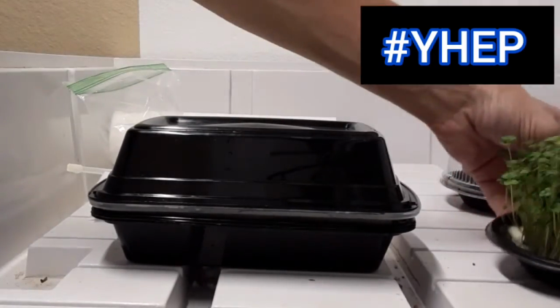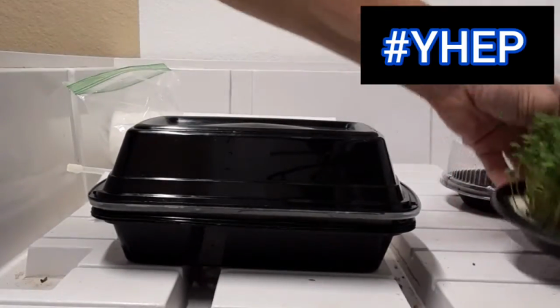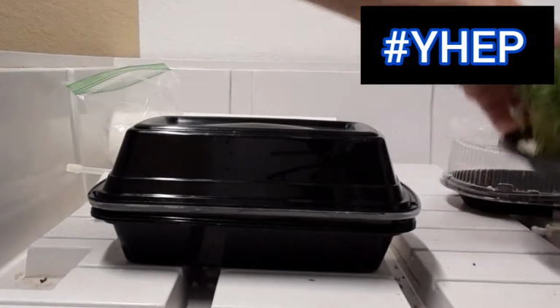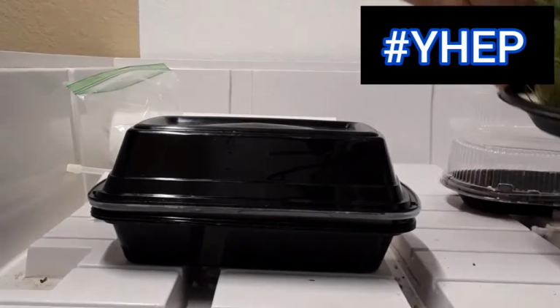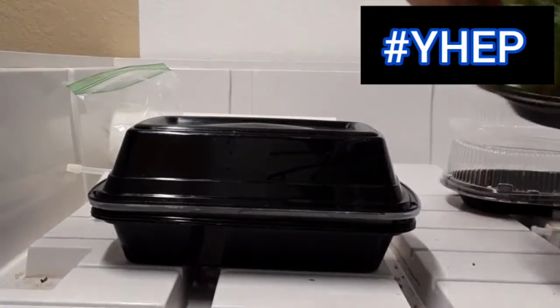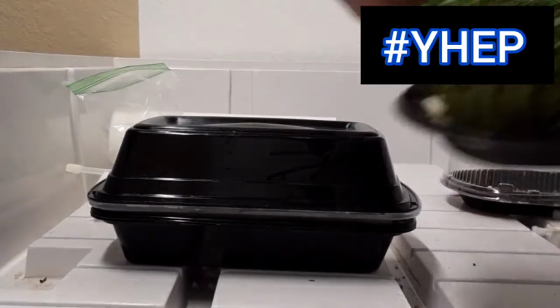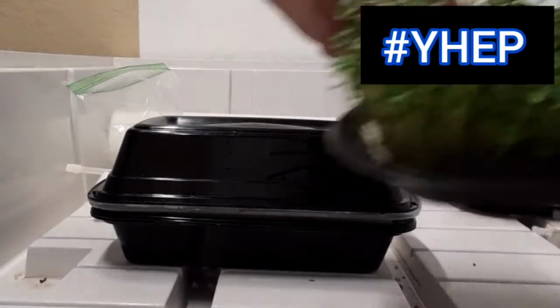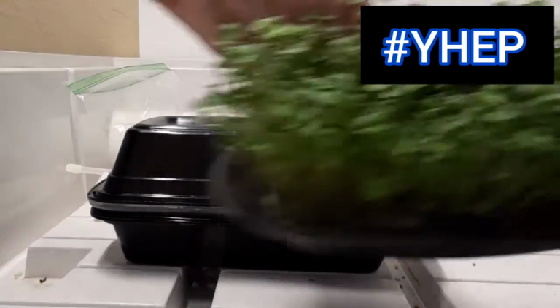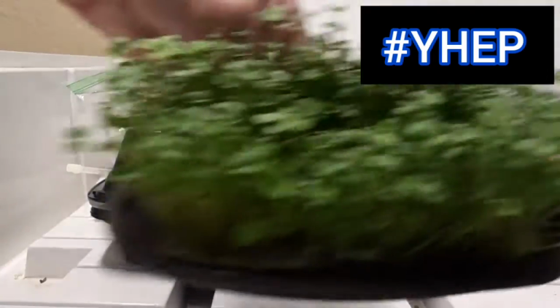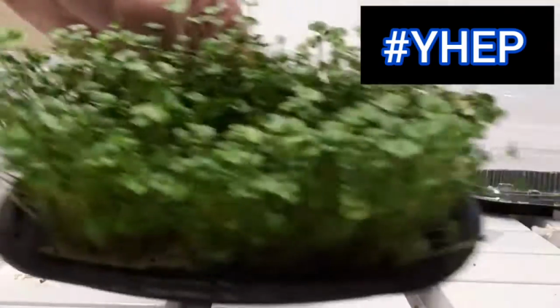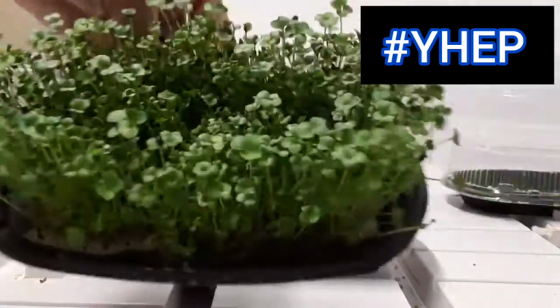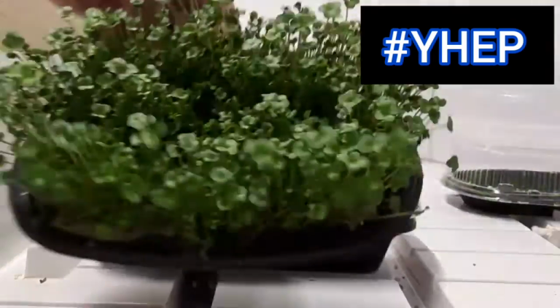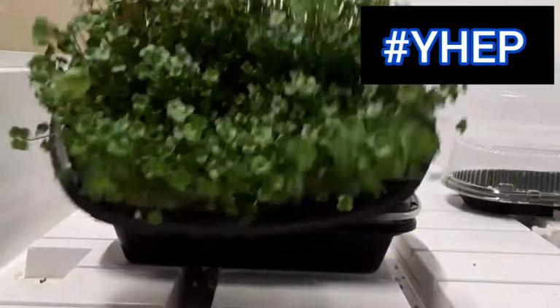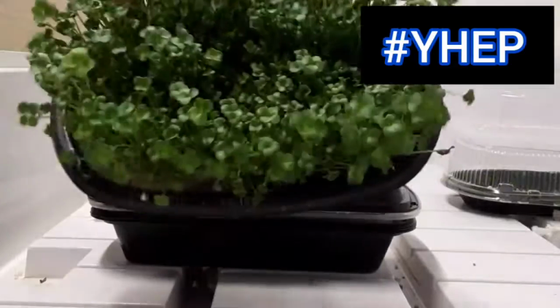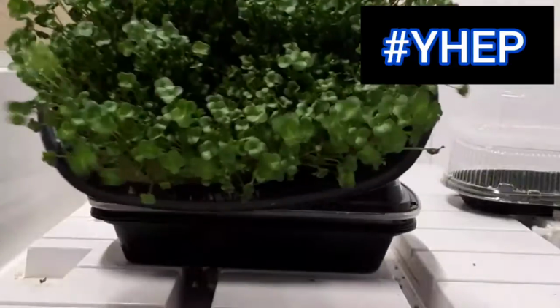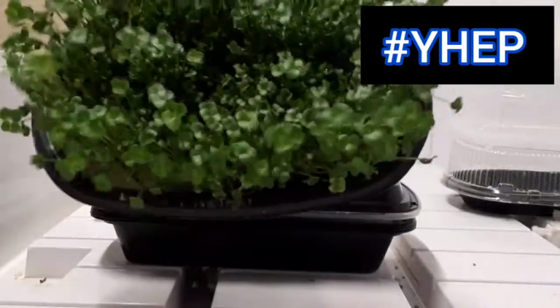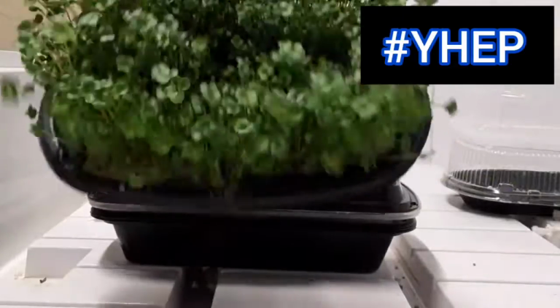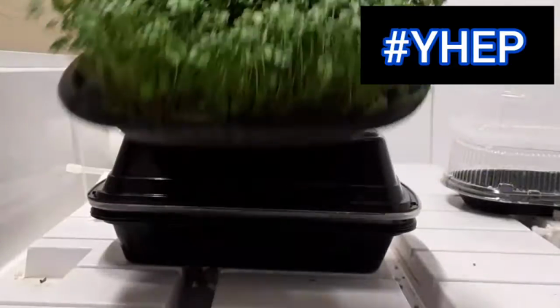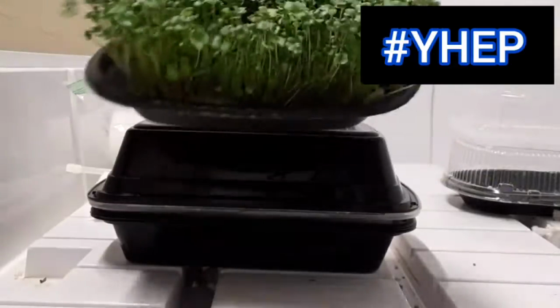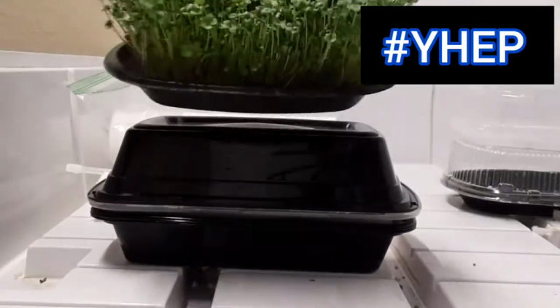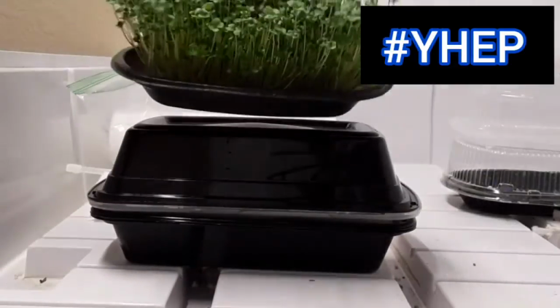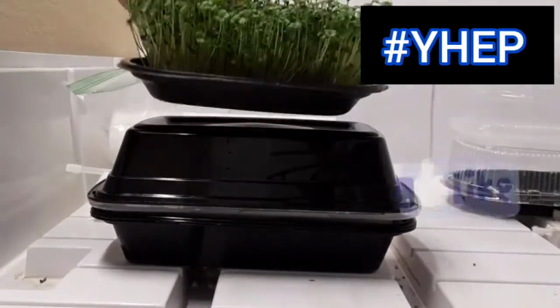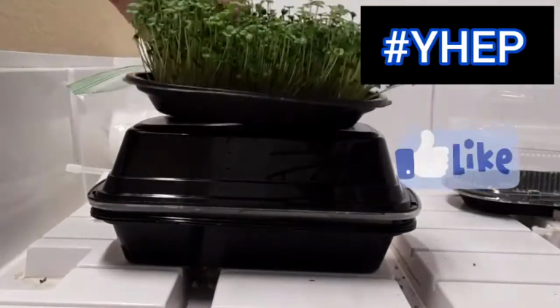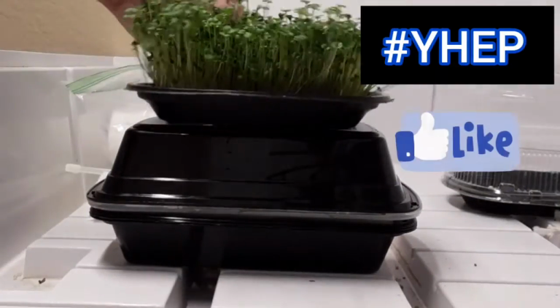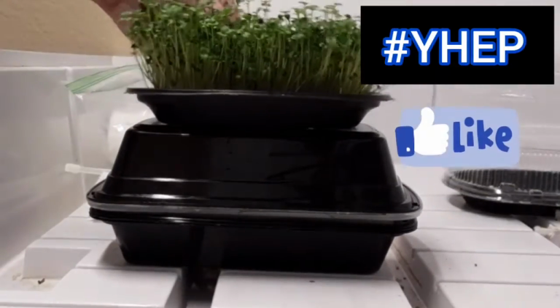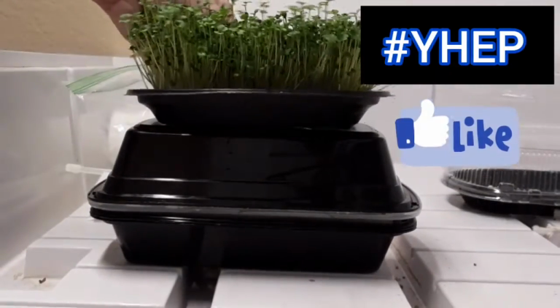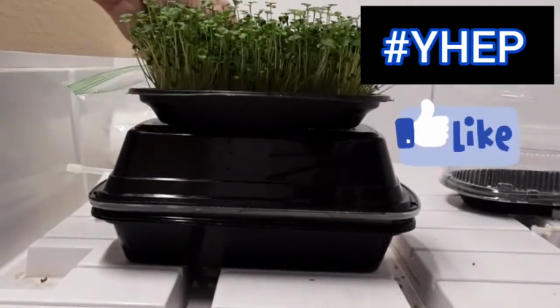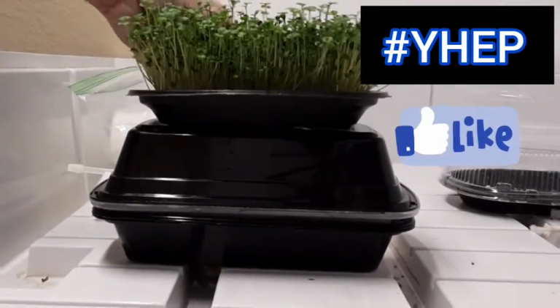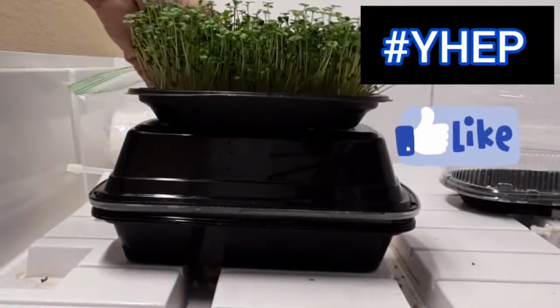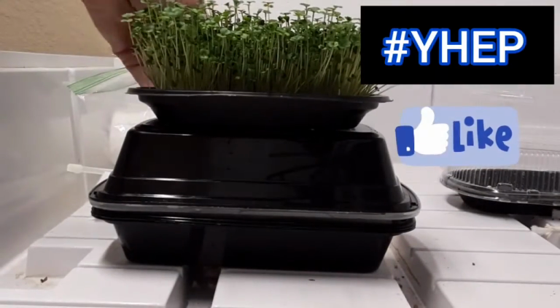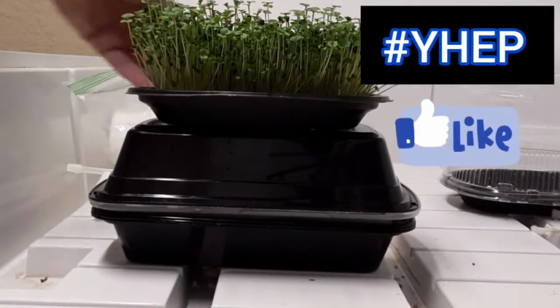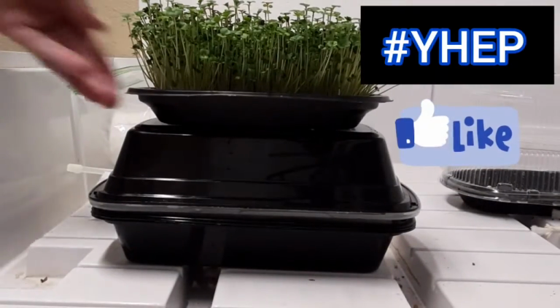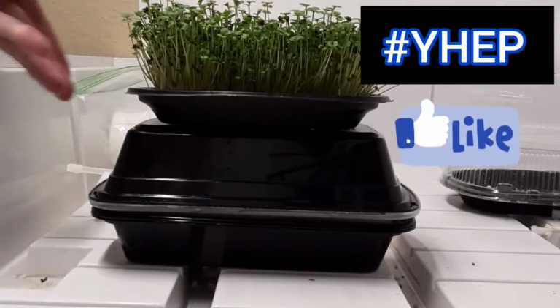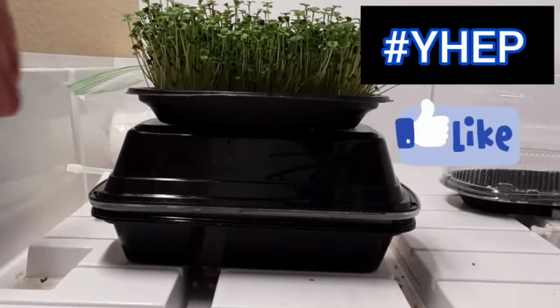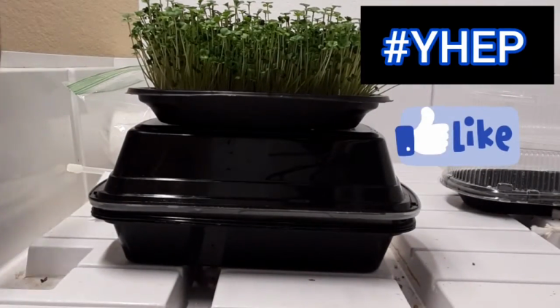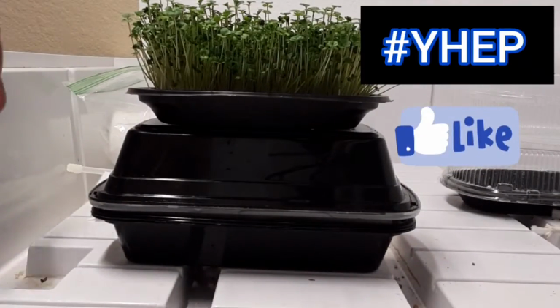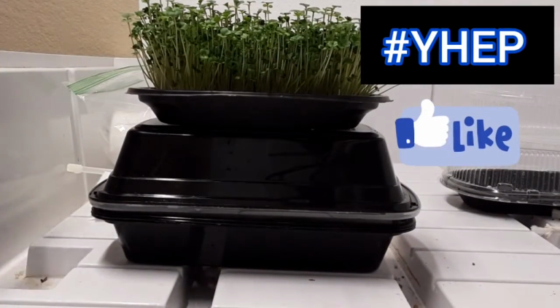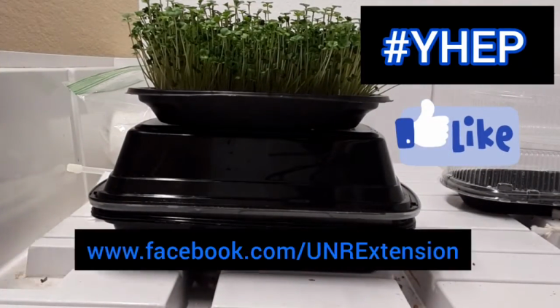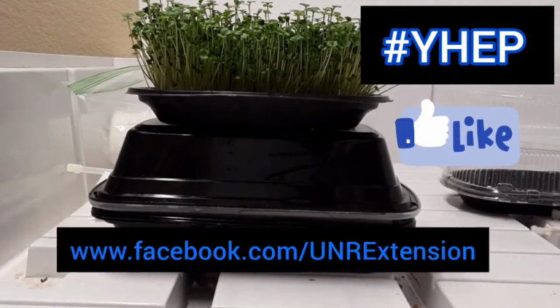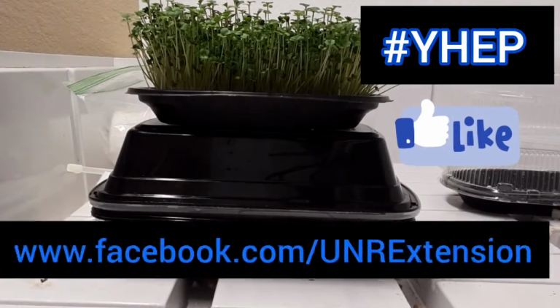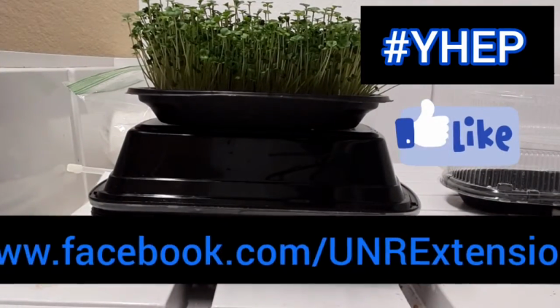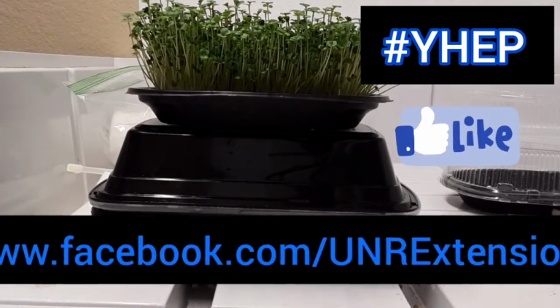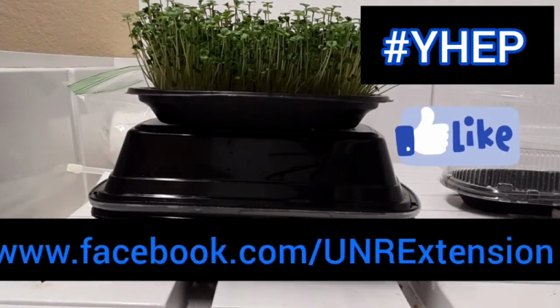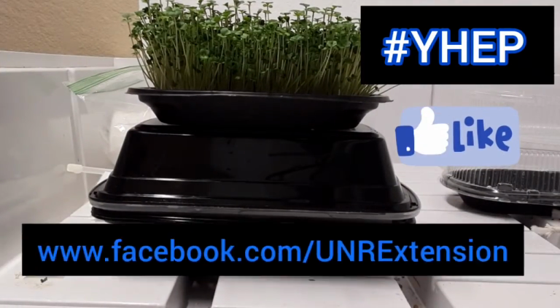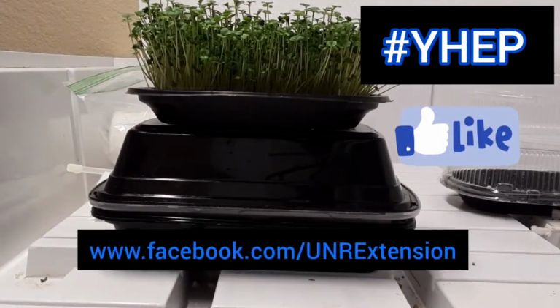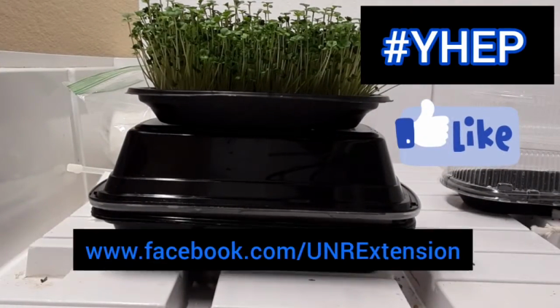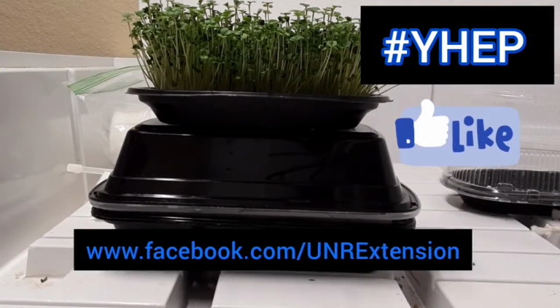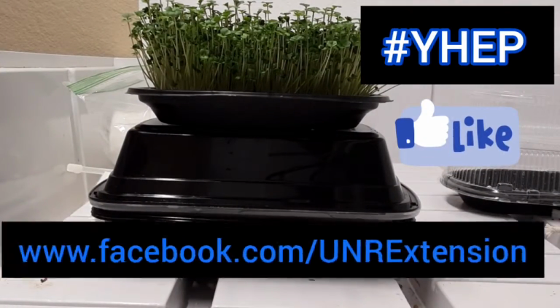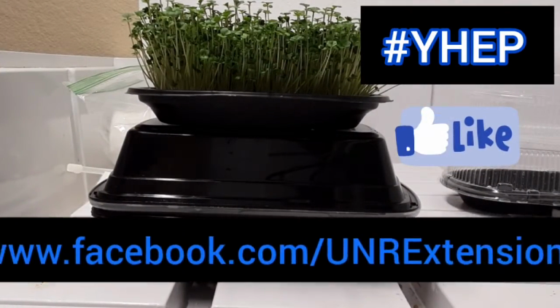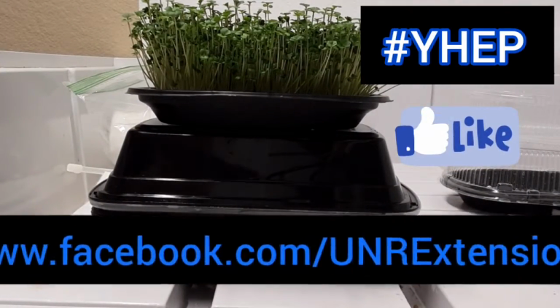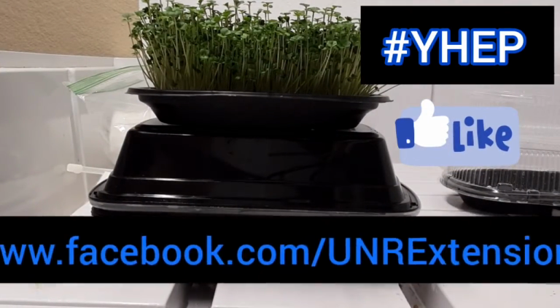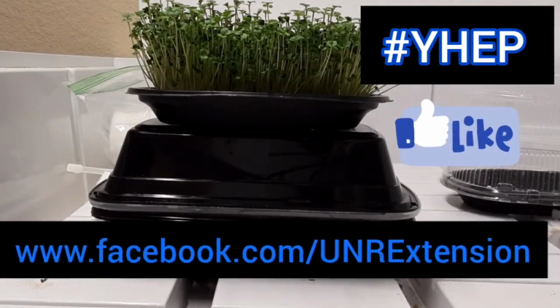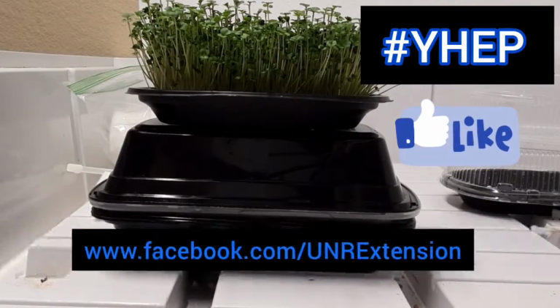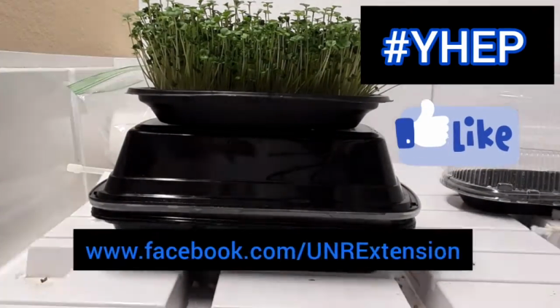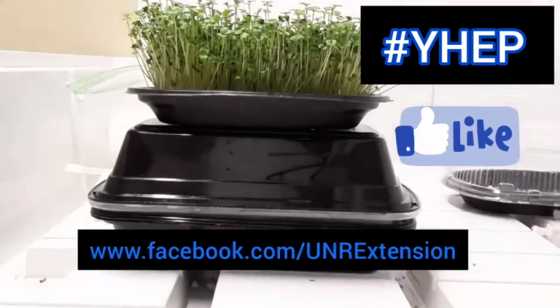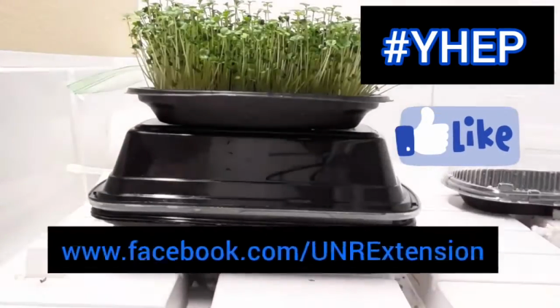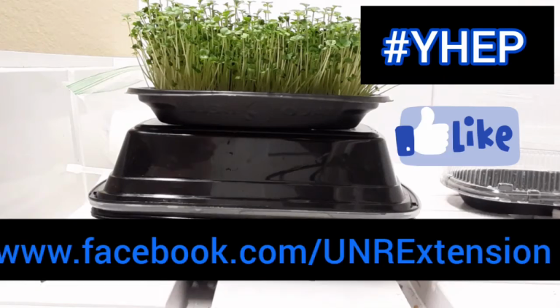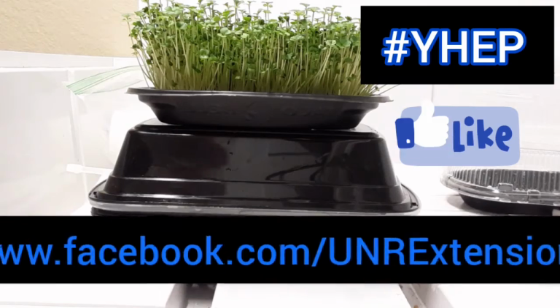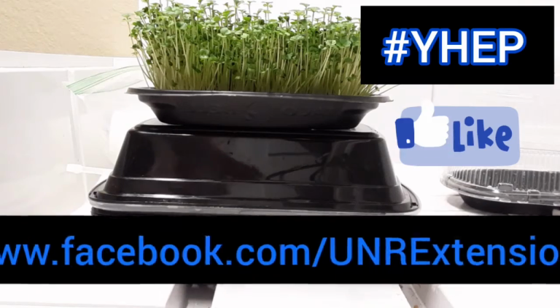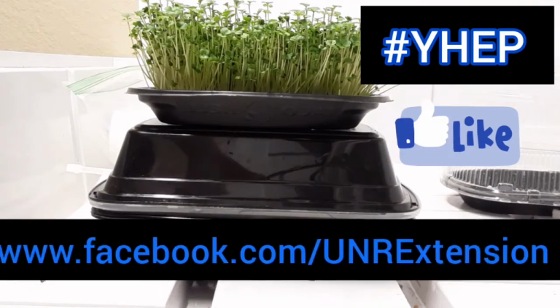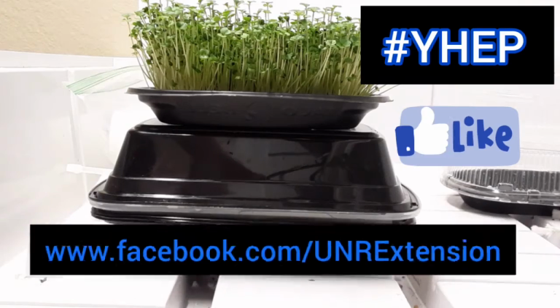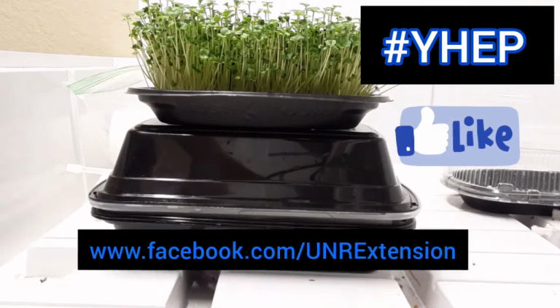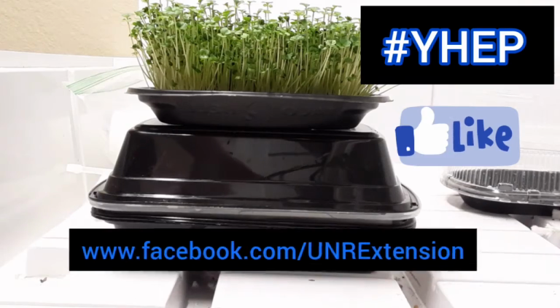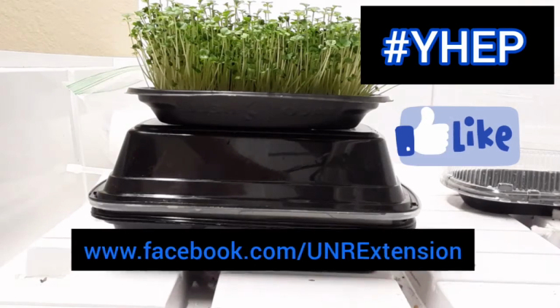And that's all there is to it. Don't forget to follow WIHEP and other Extension programs at www.facebook.com/unrextension.